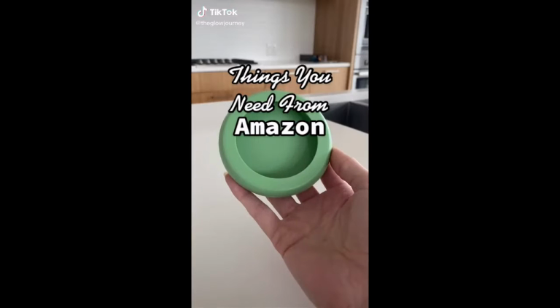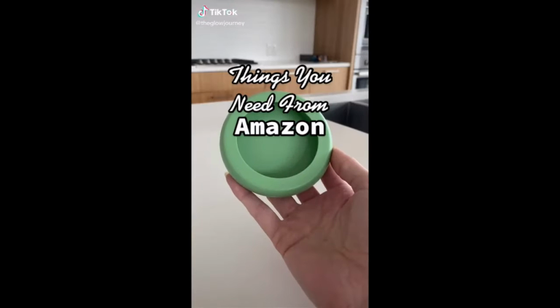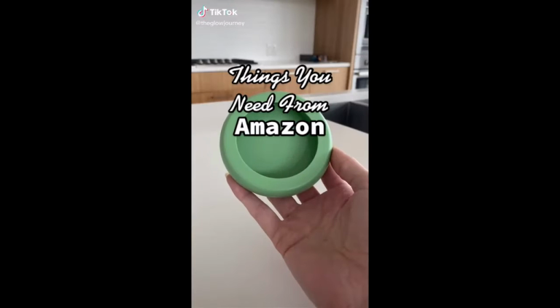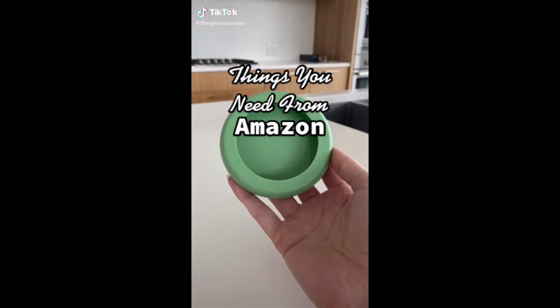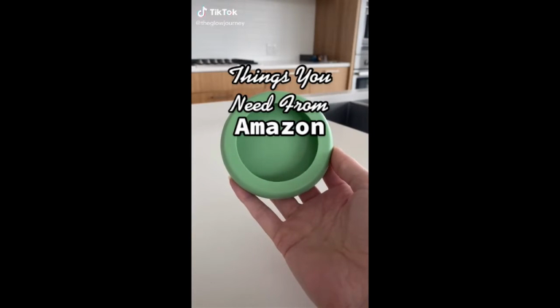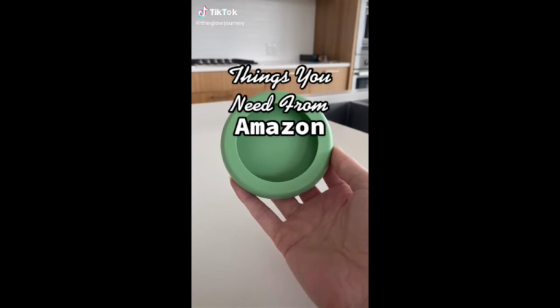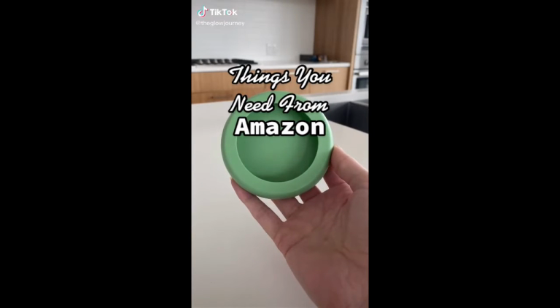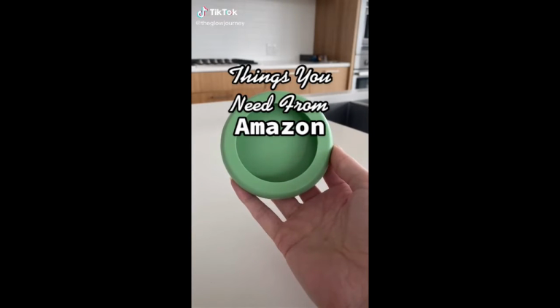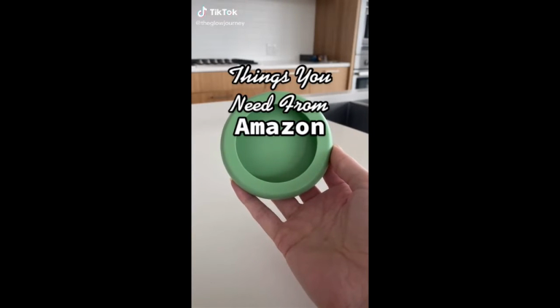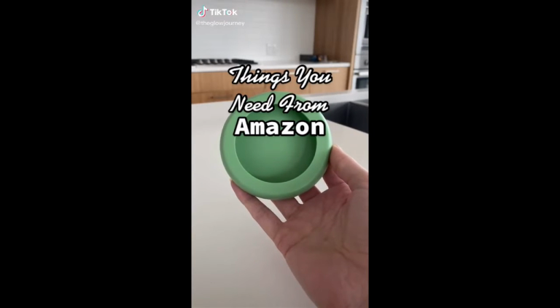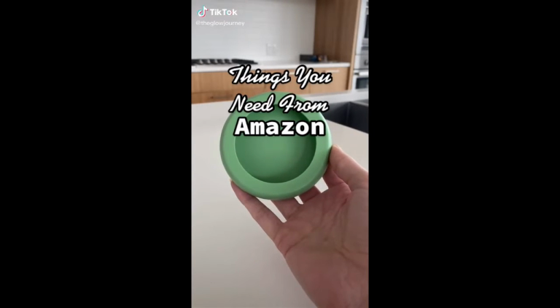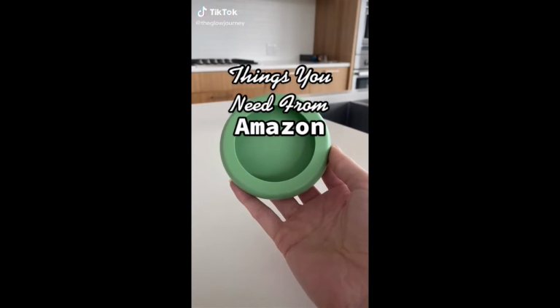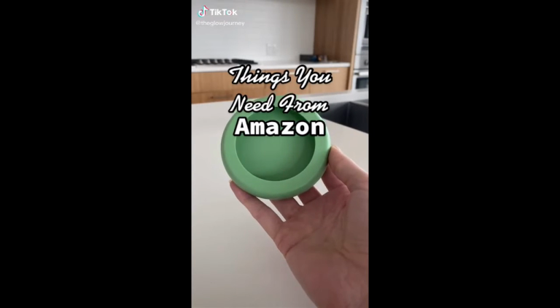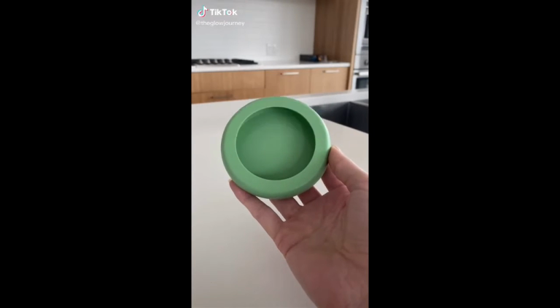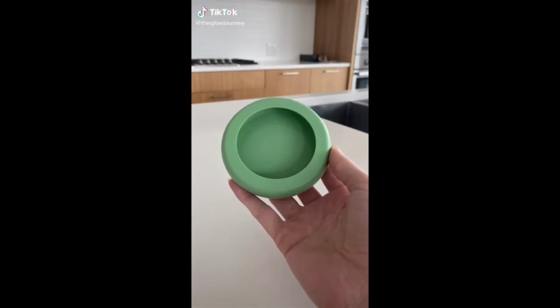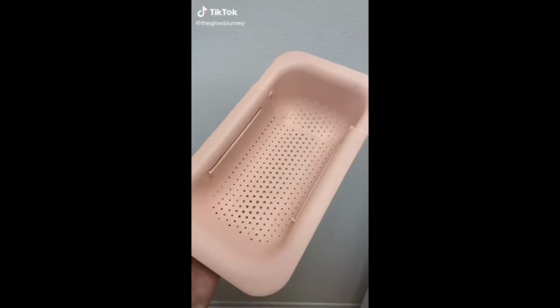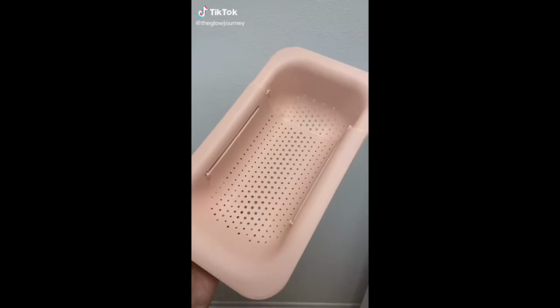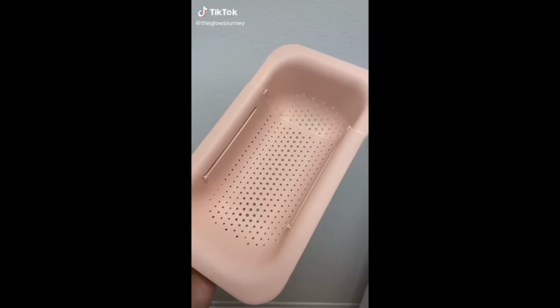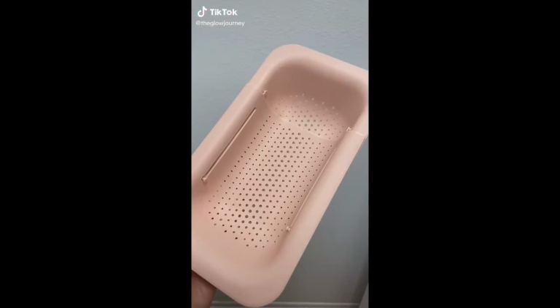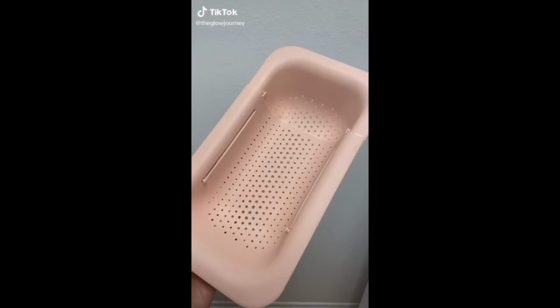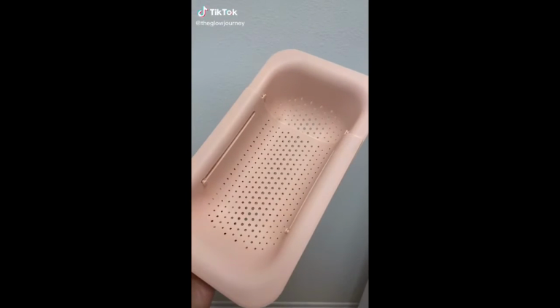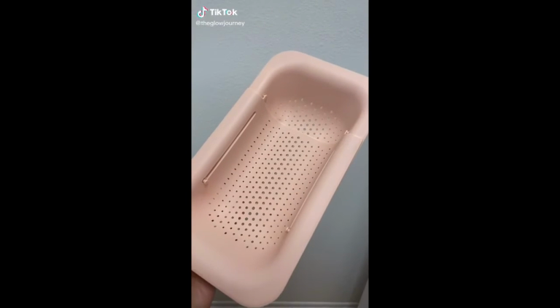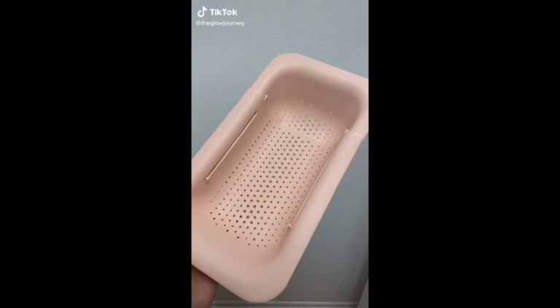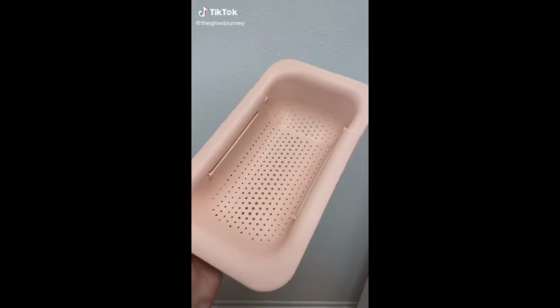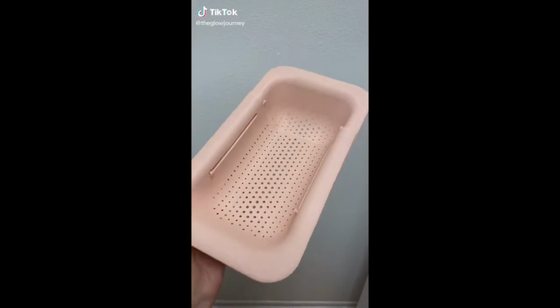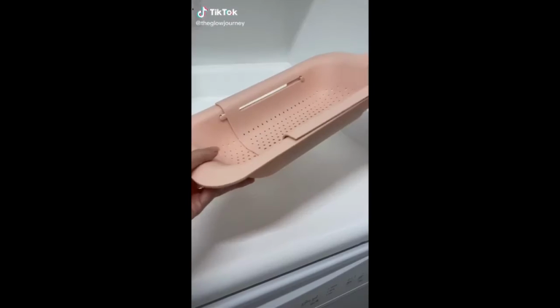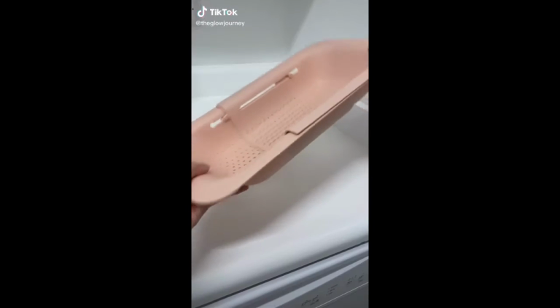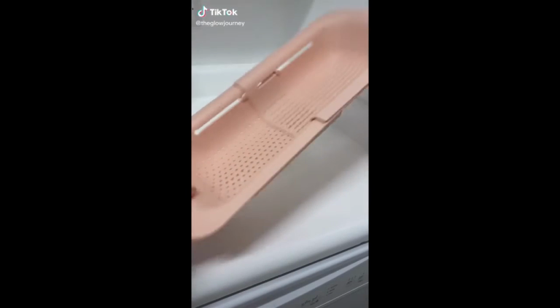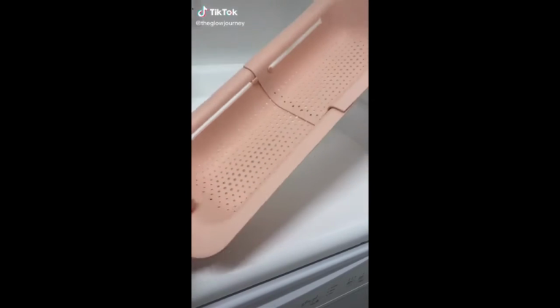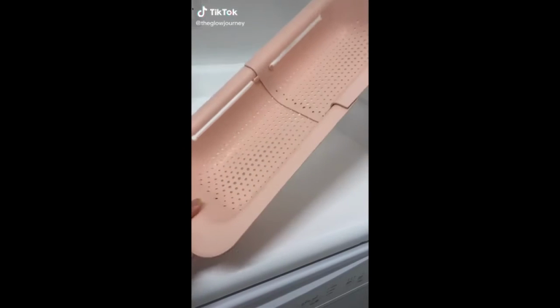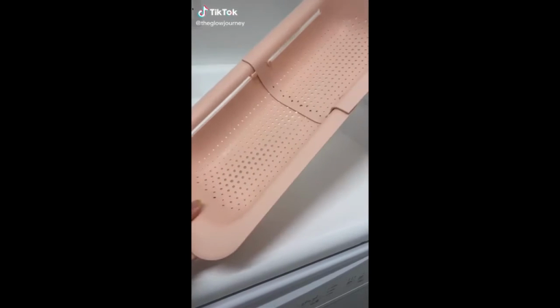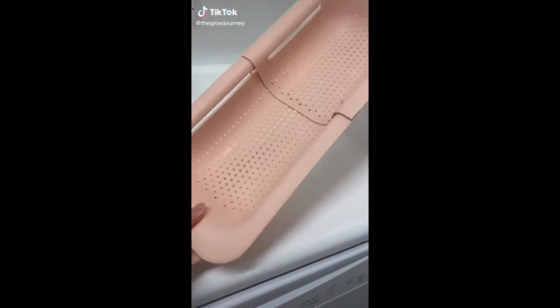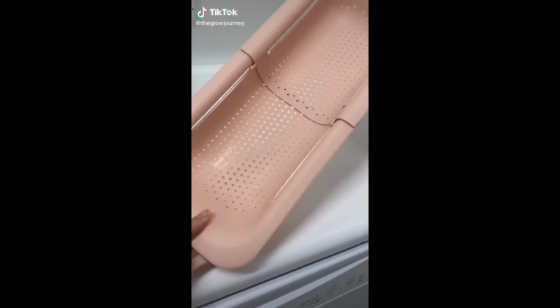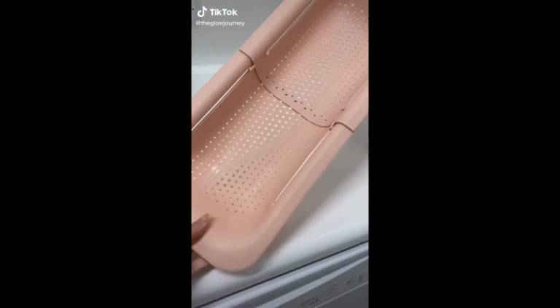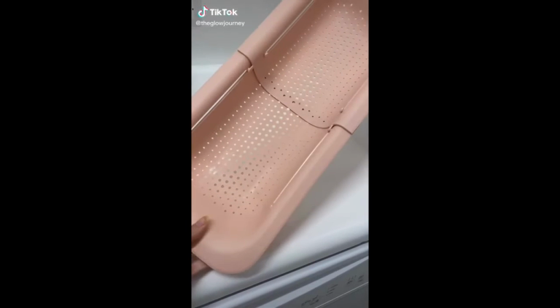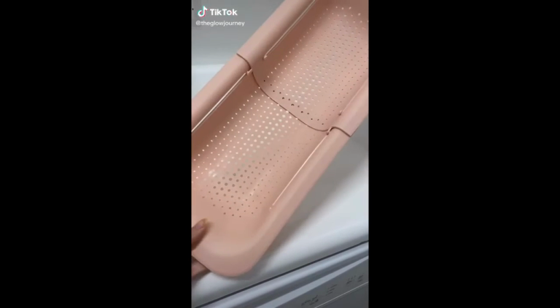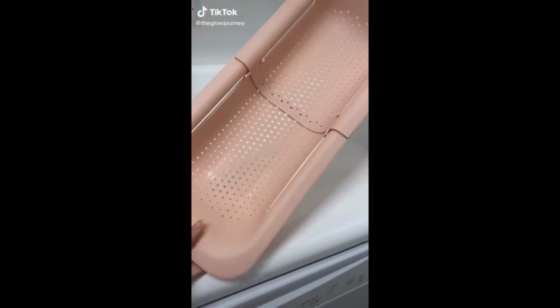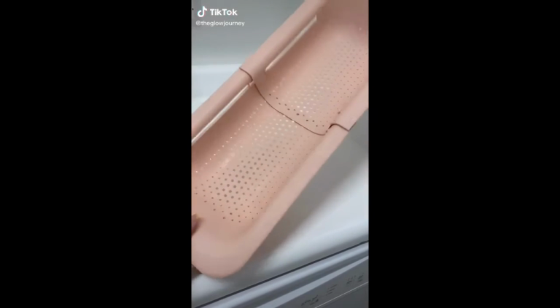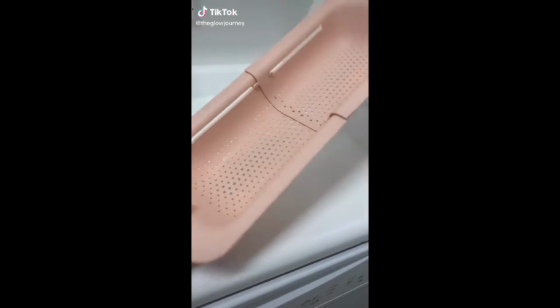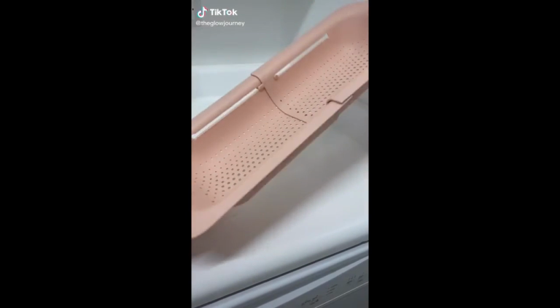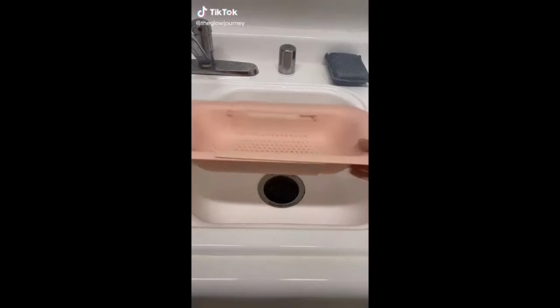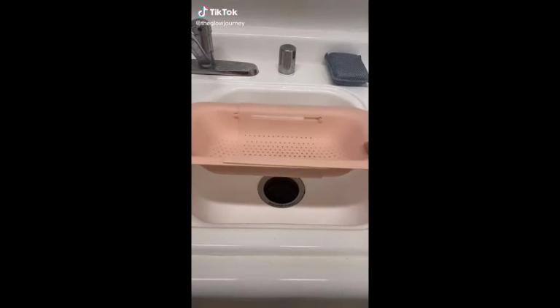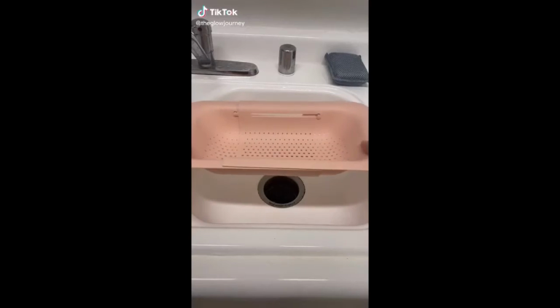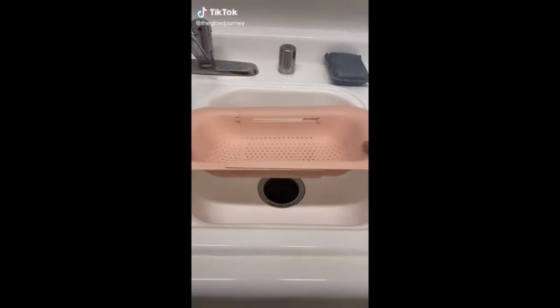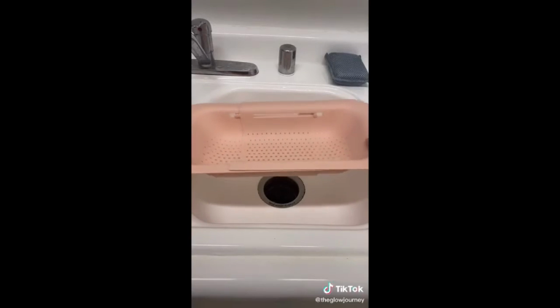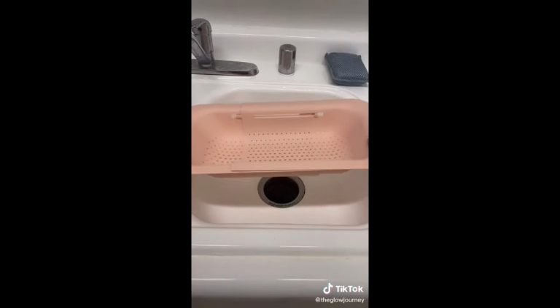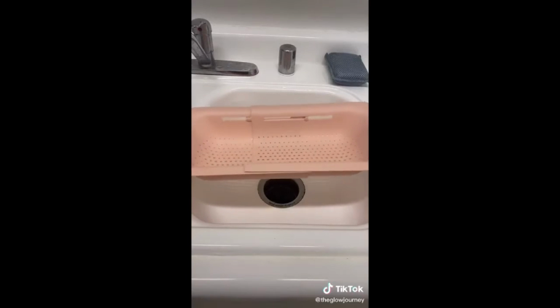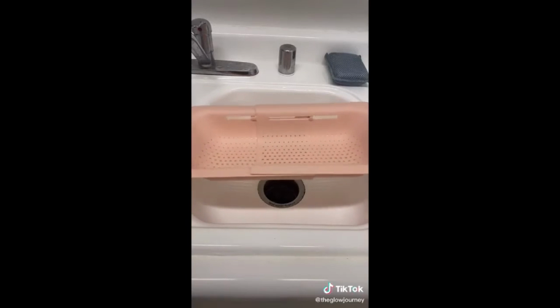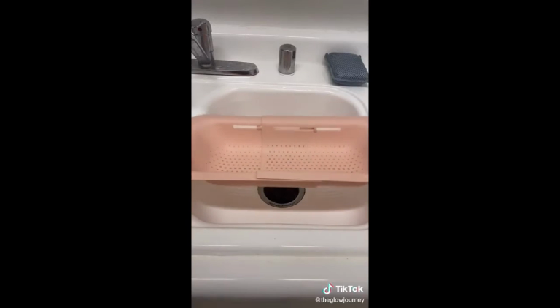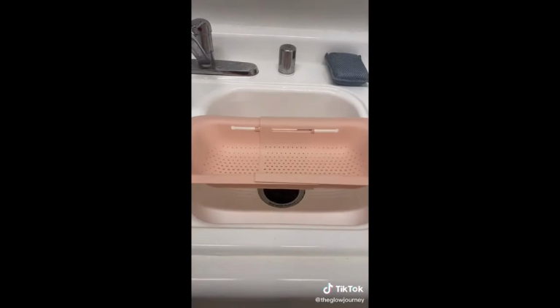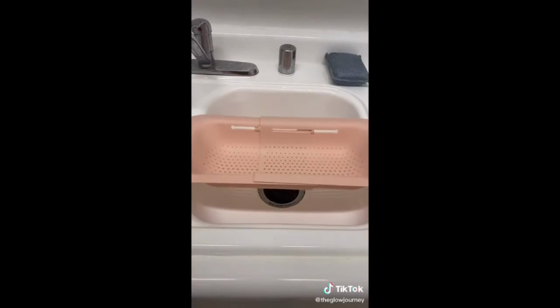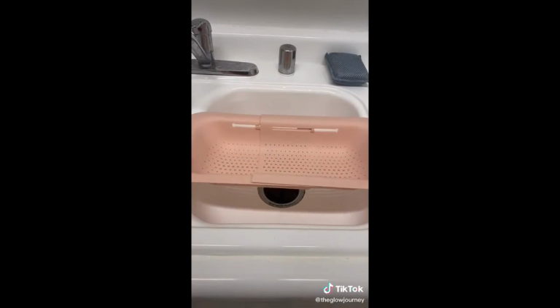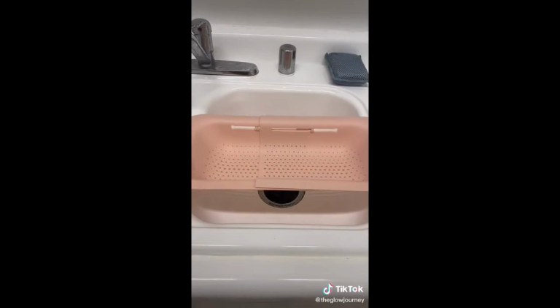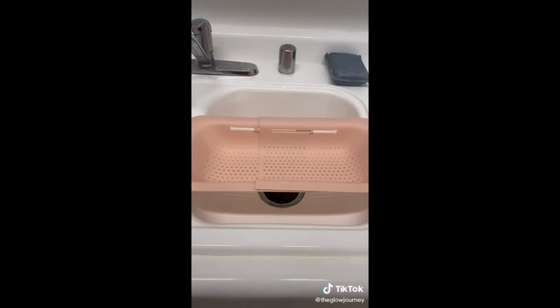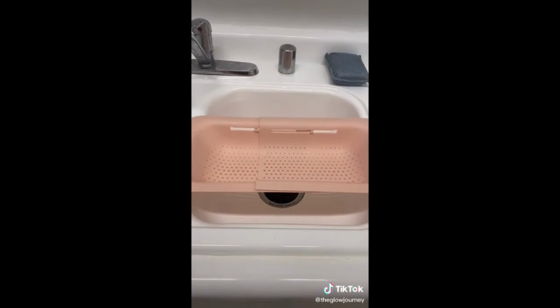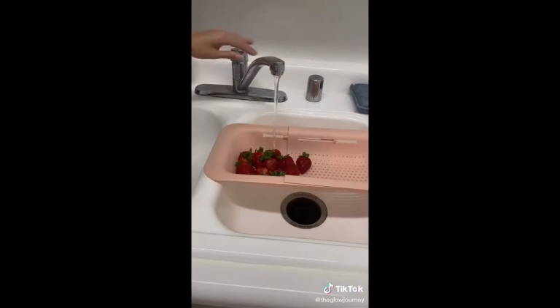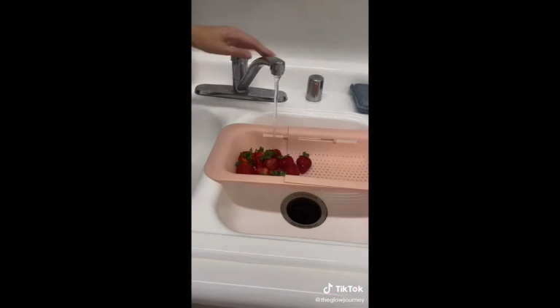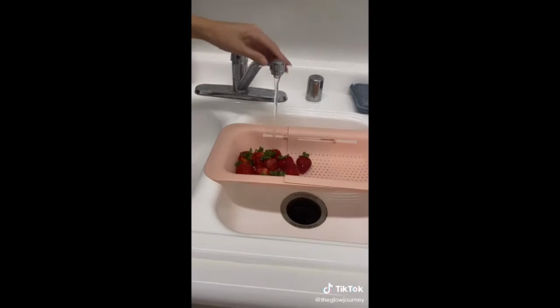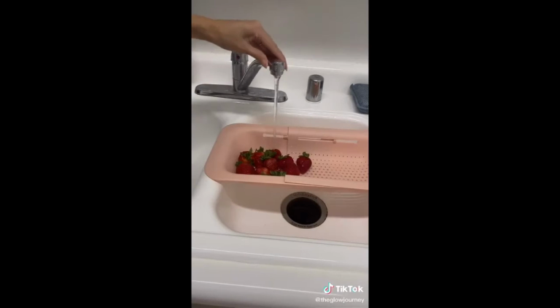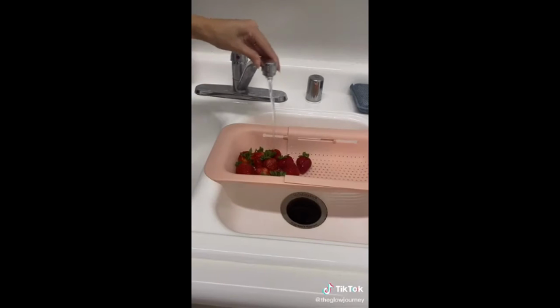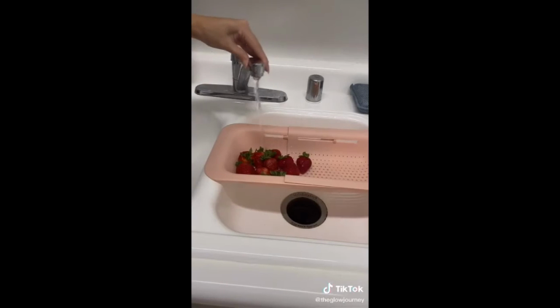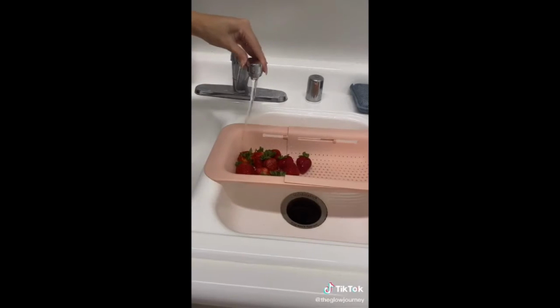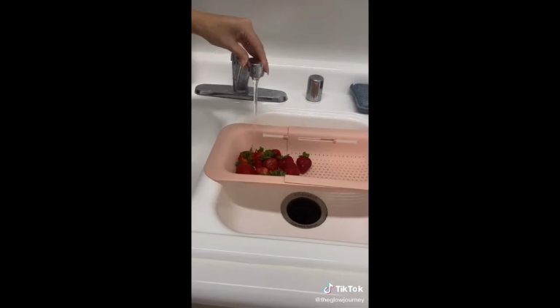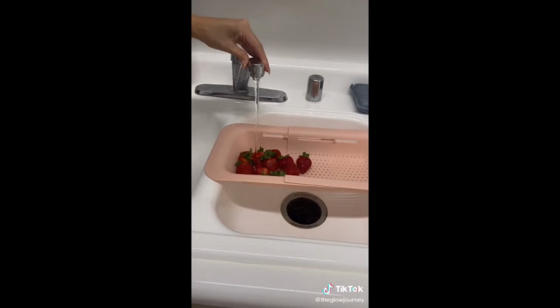Things you need from Amazon. First up is this expandable colander that you can stretch across your sink and use it to easily wash all of your produce. So convenient.